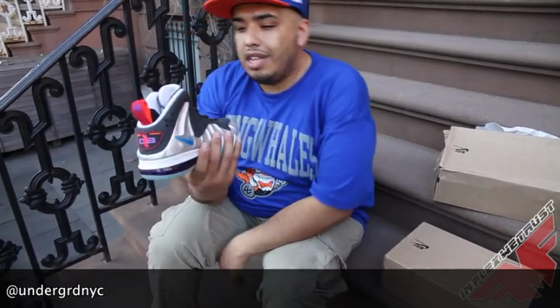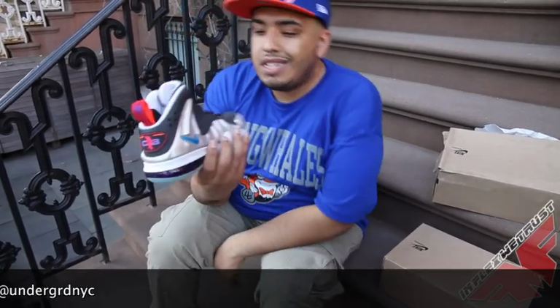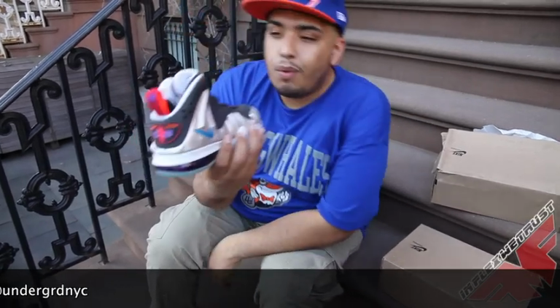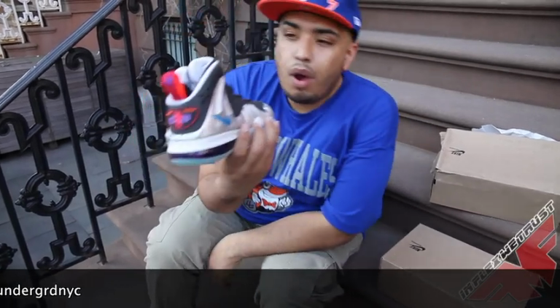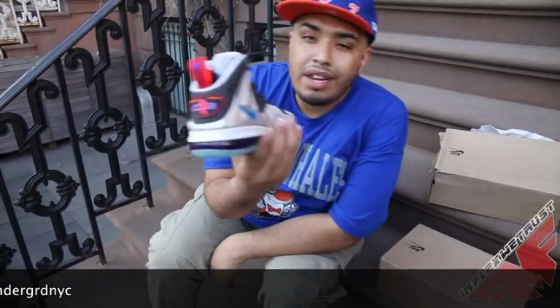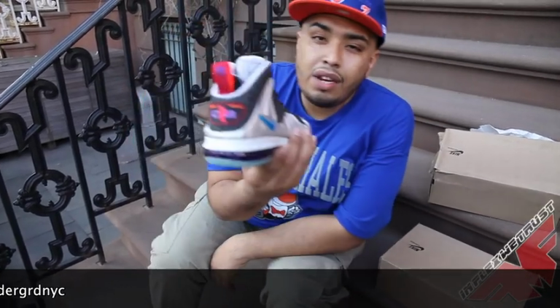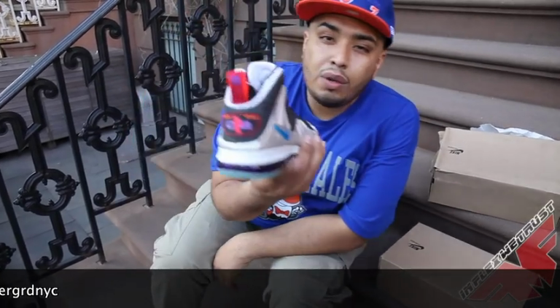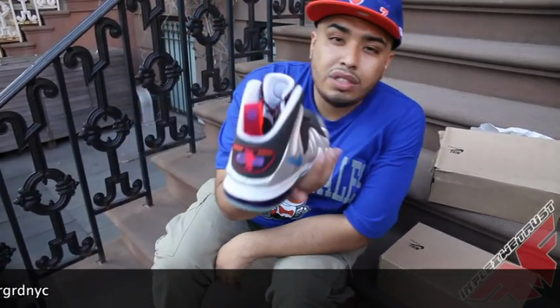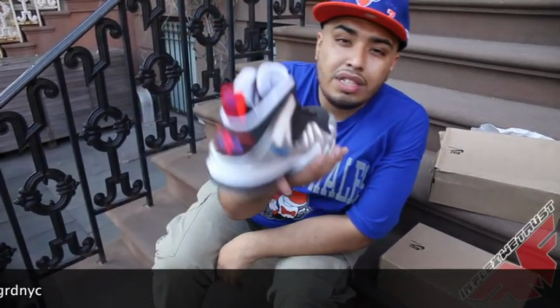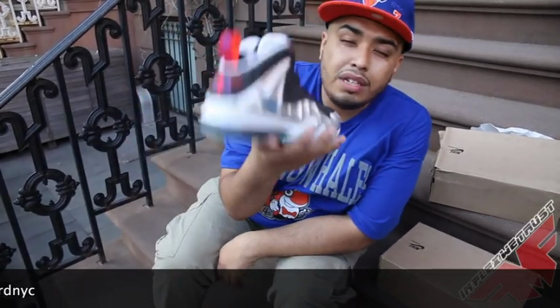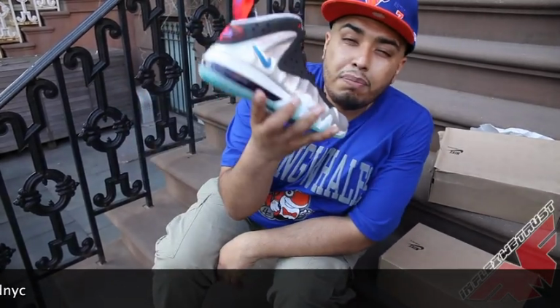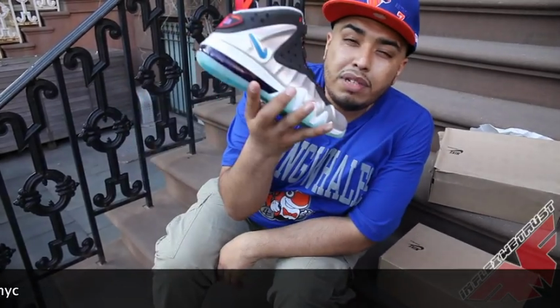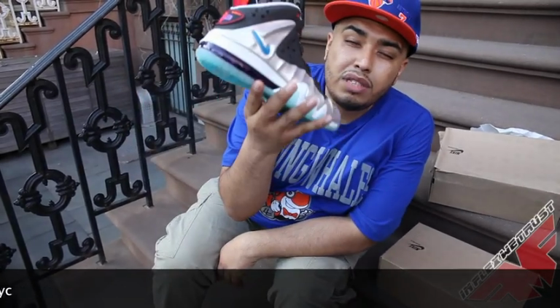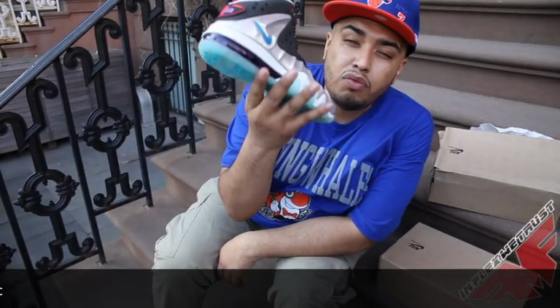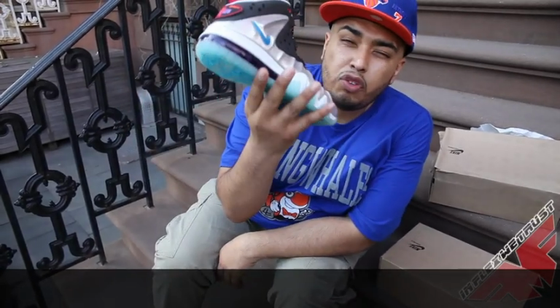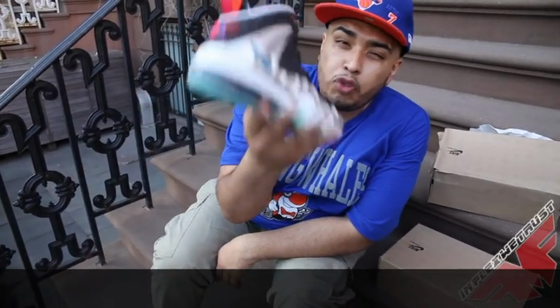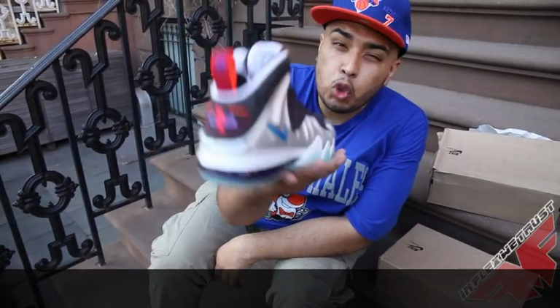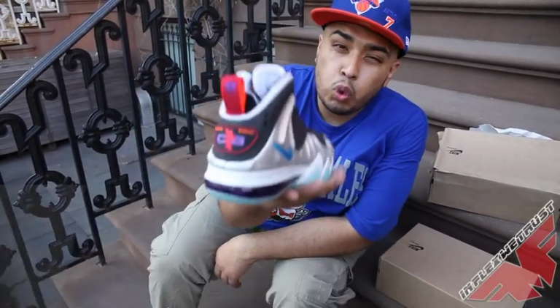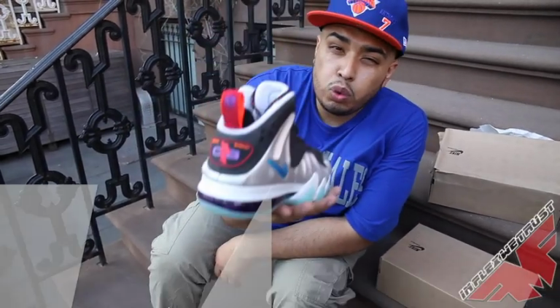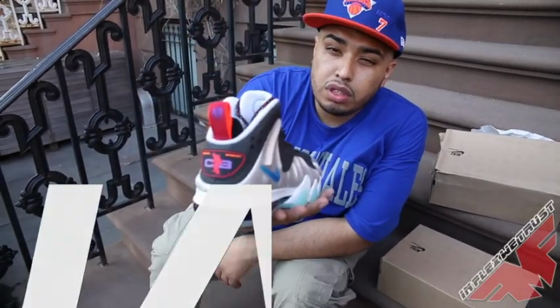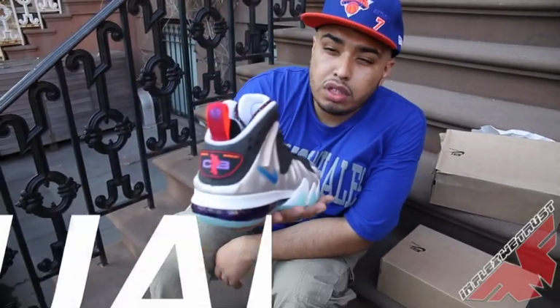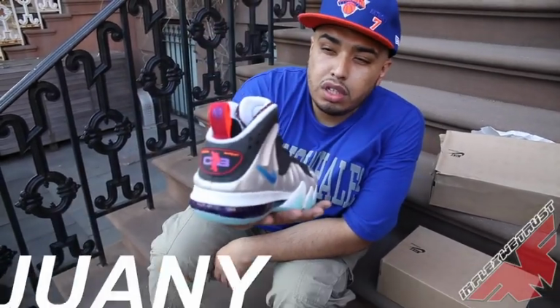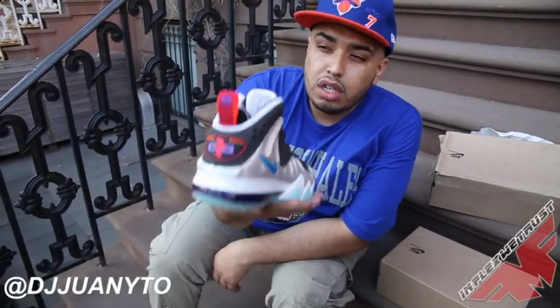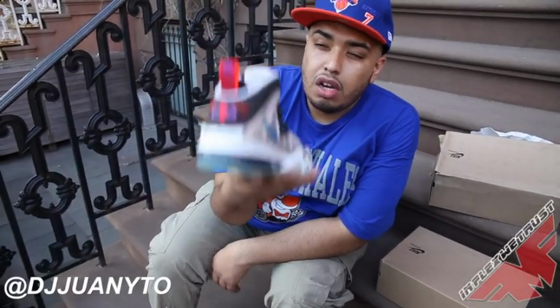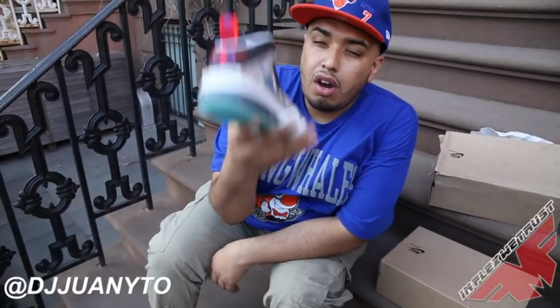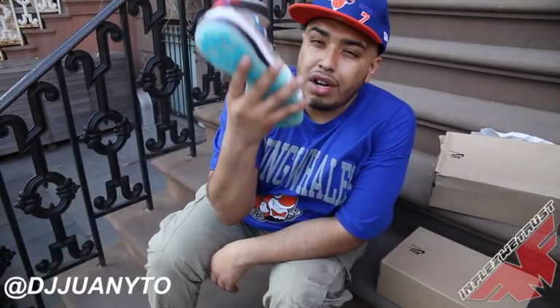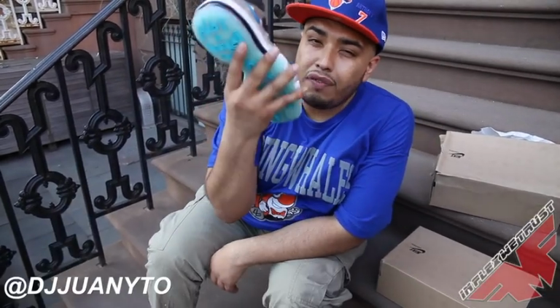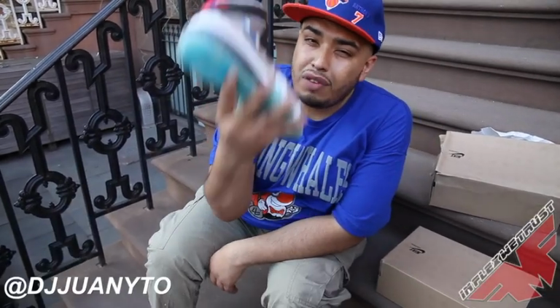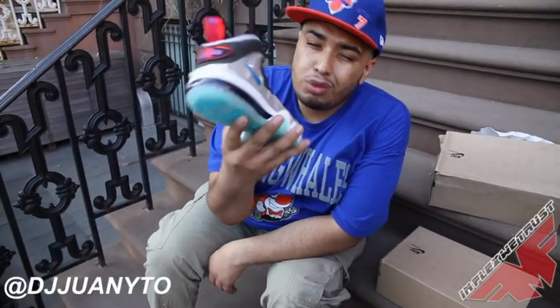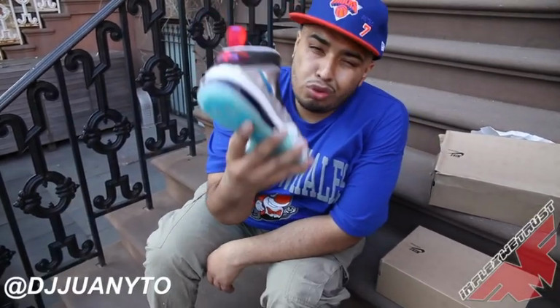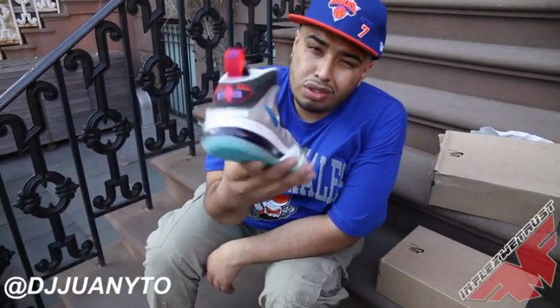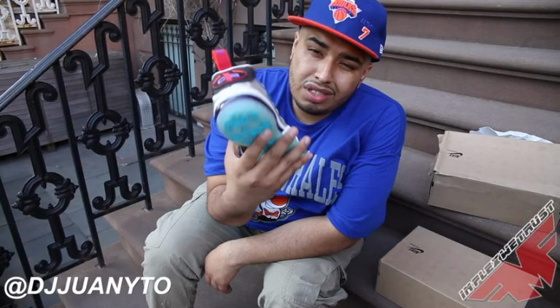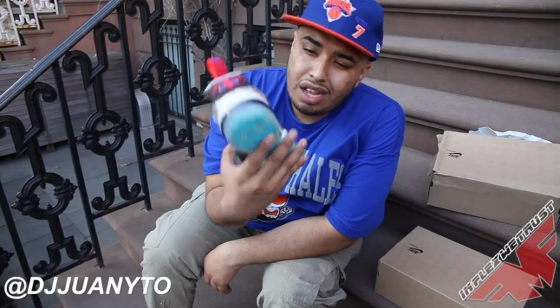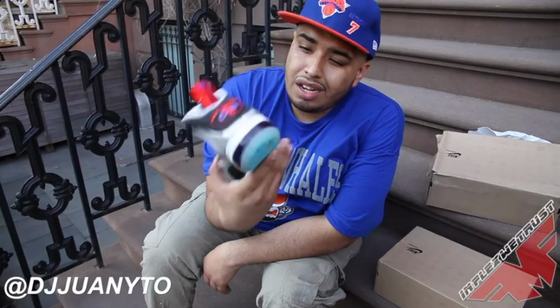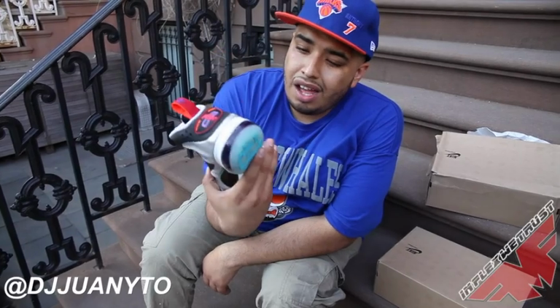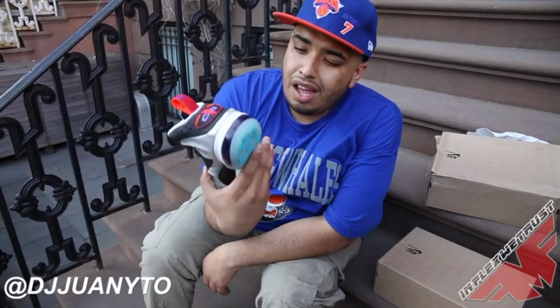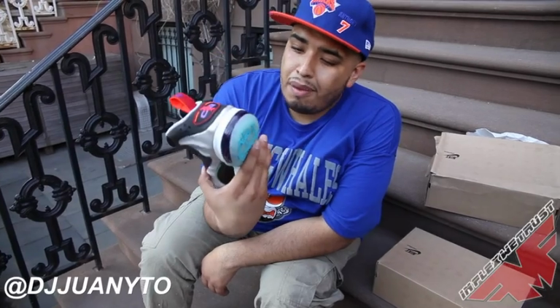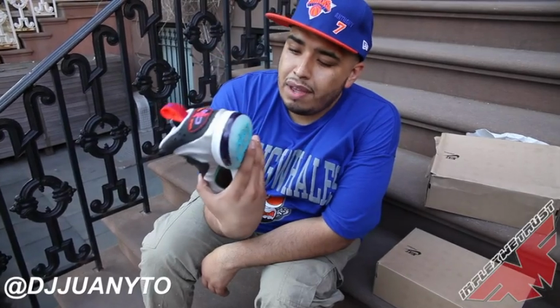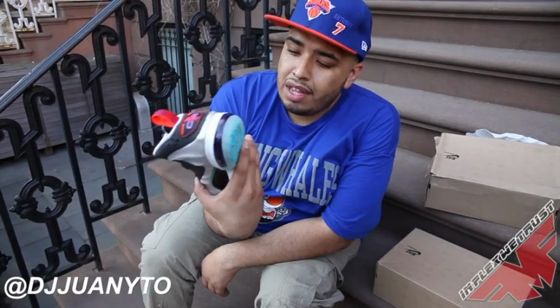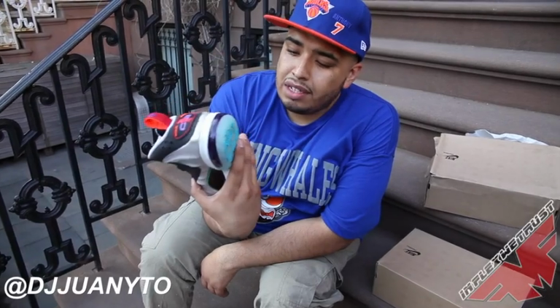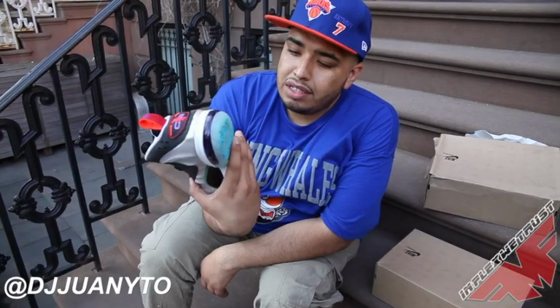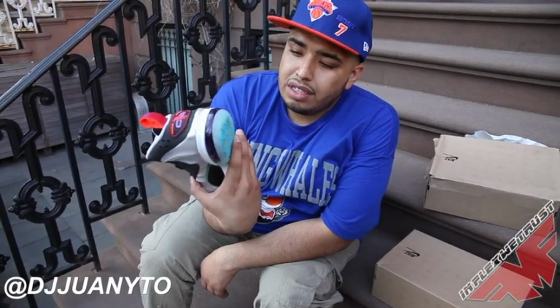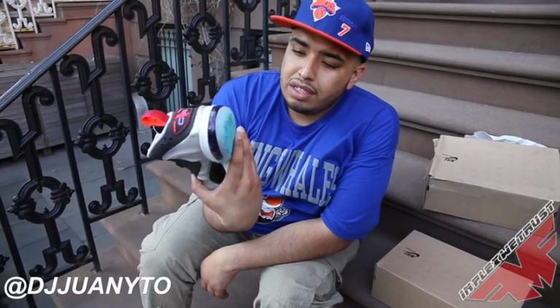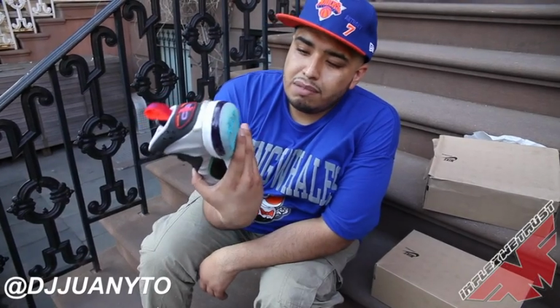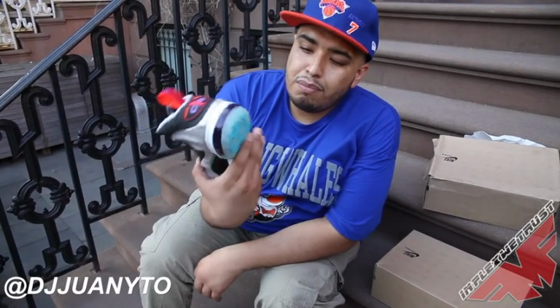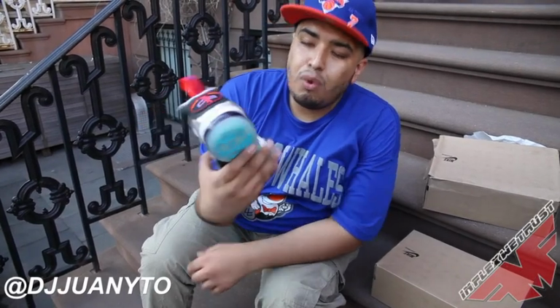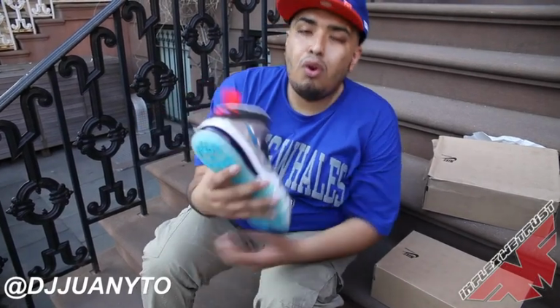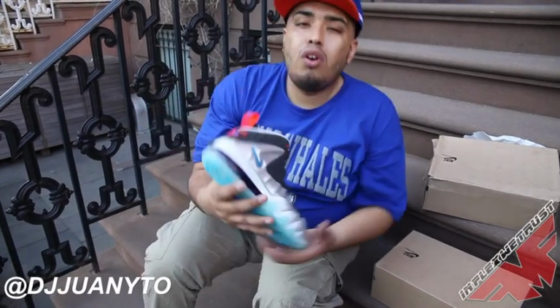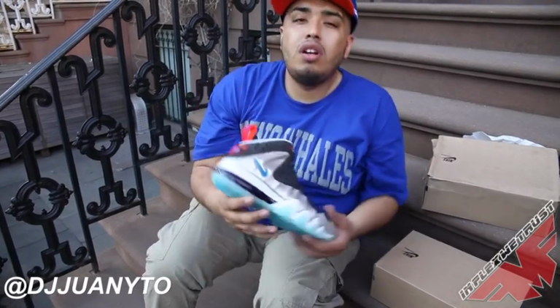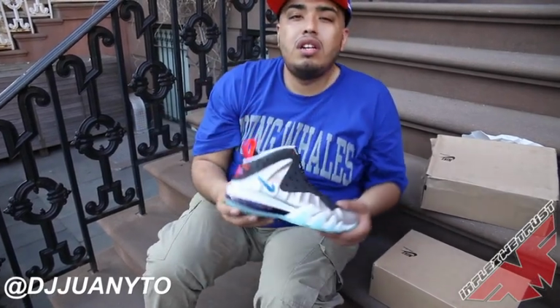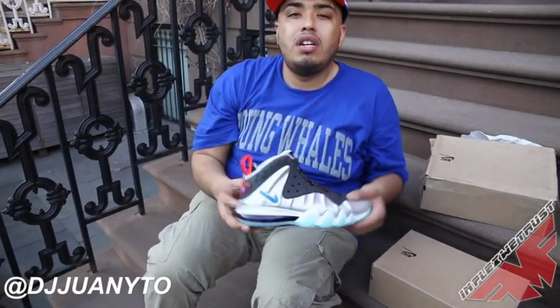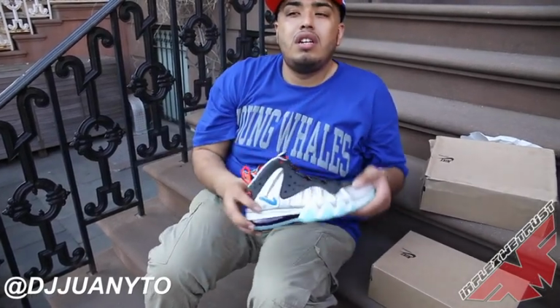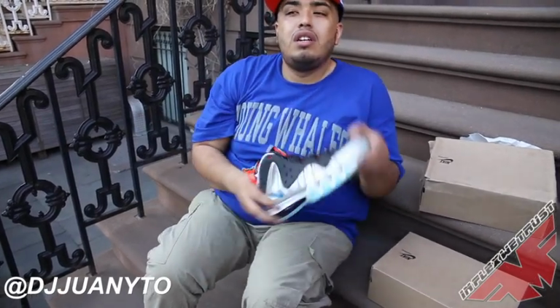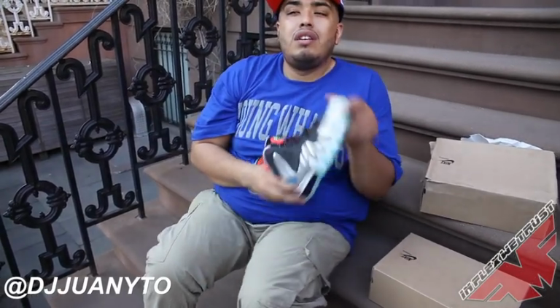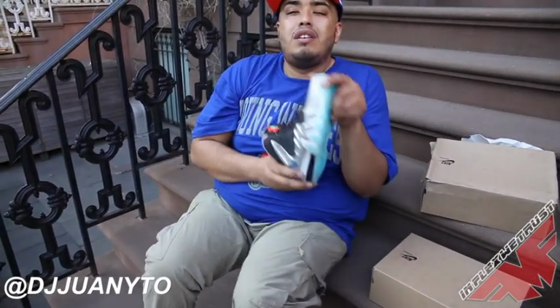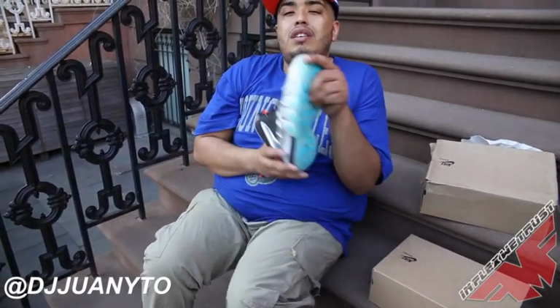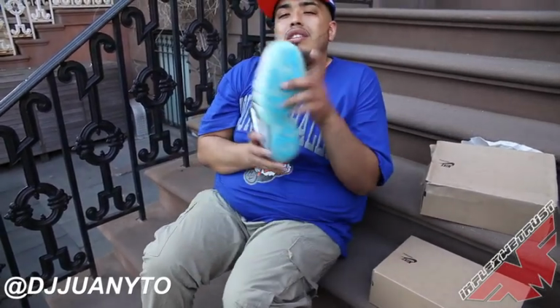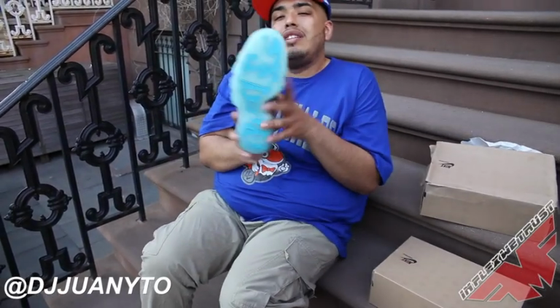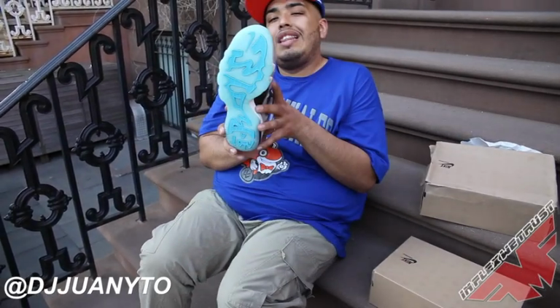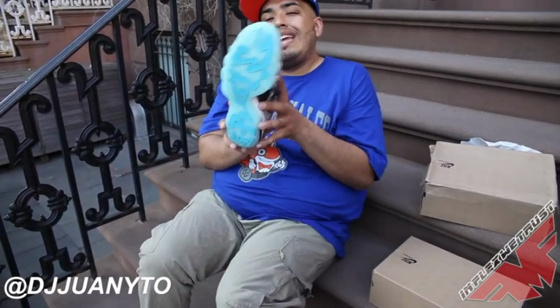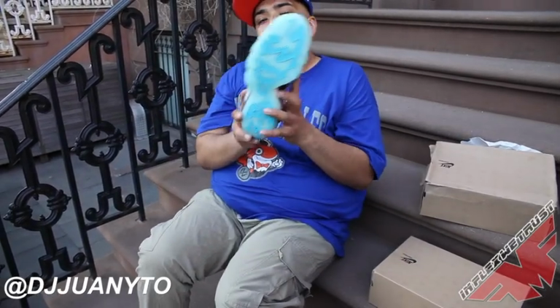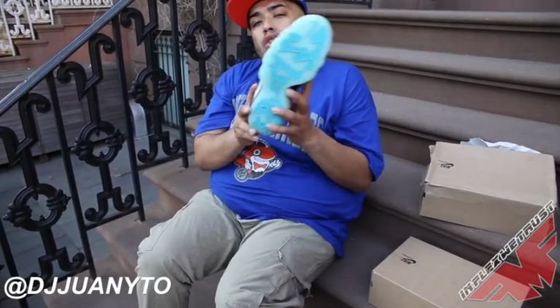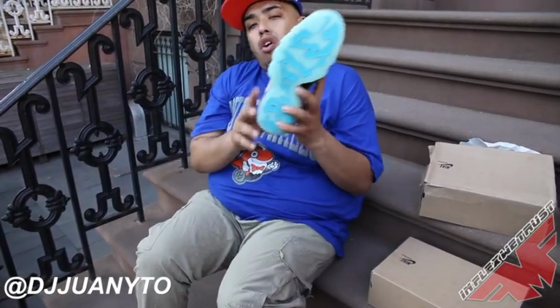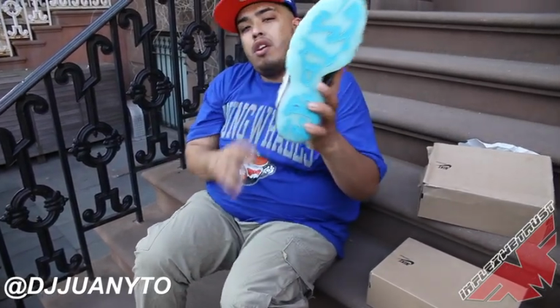DJ Juanito — you can do all your sneaker Blitz reviews on FletcherTrust.com. More later on.